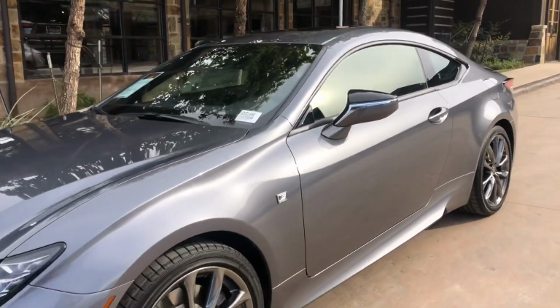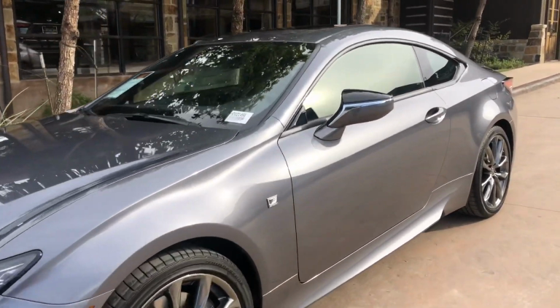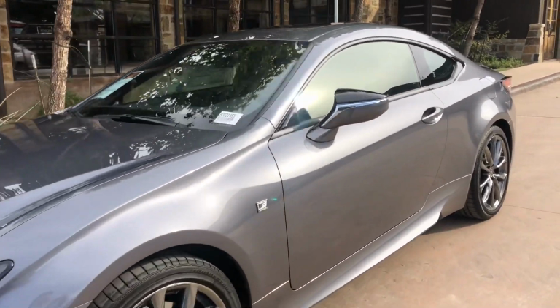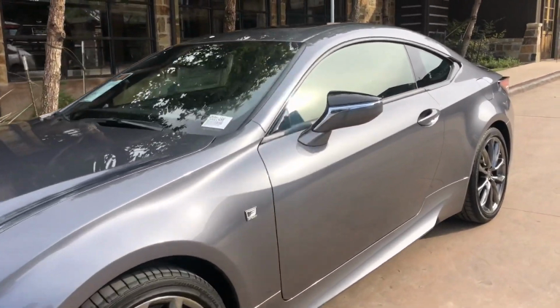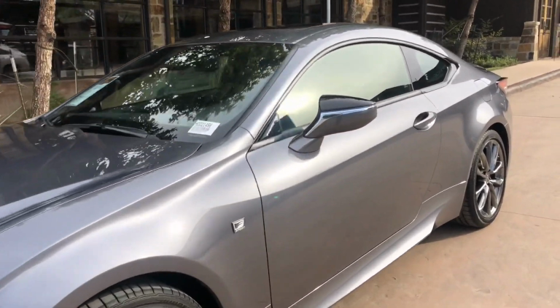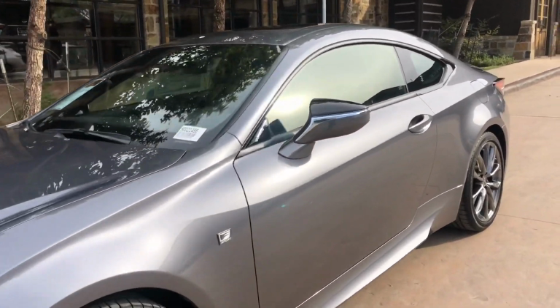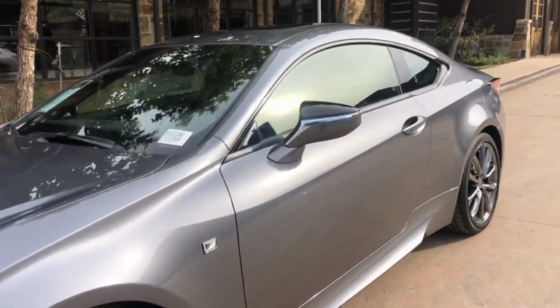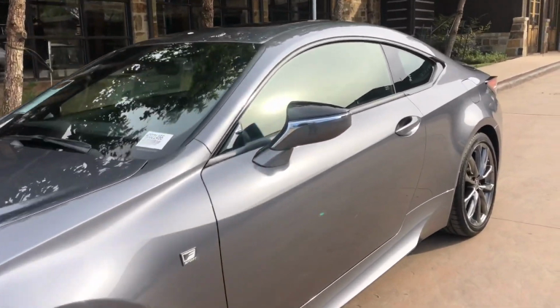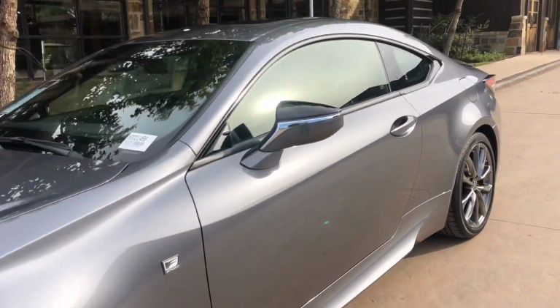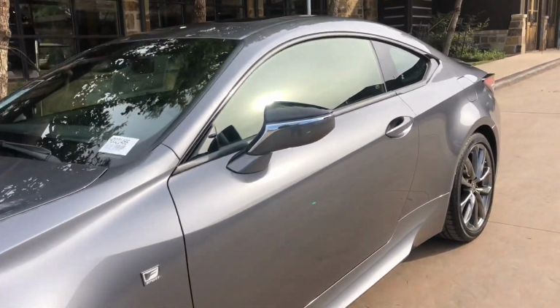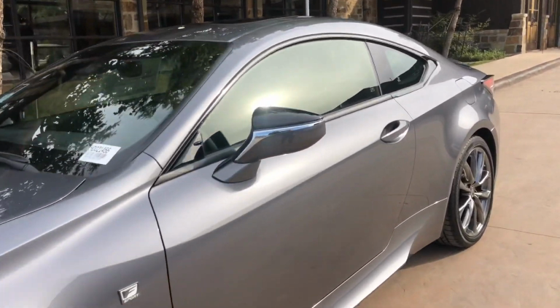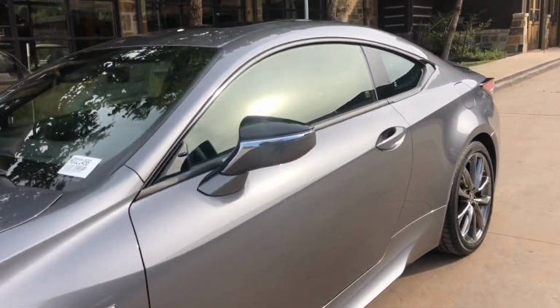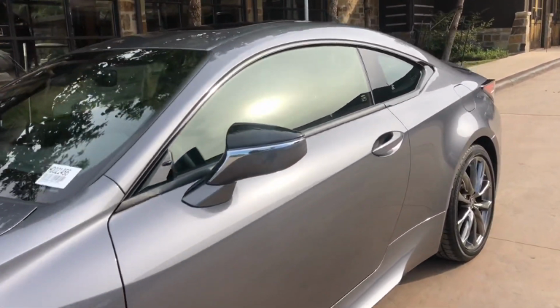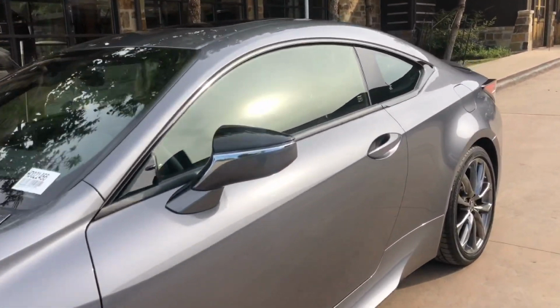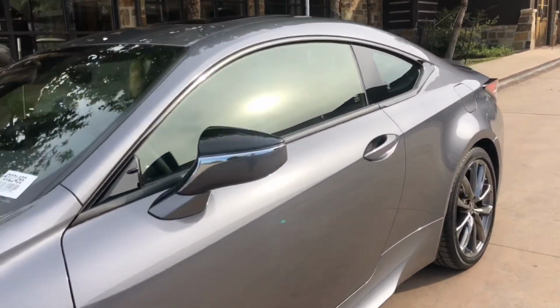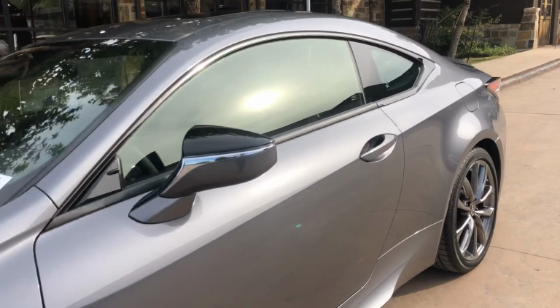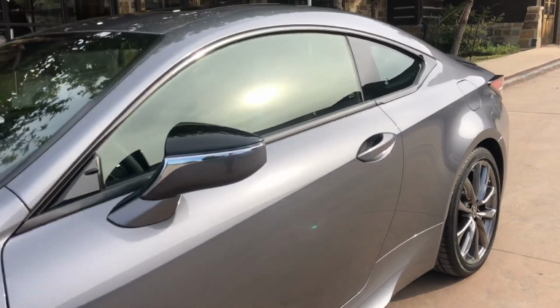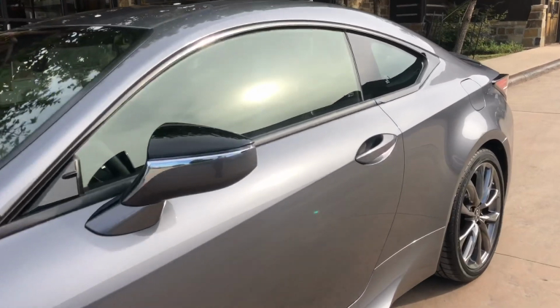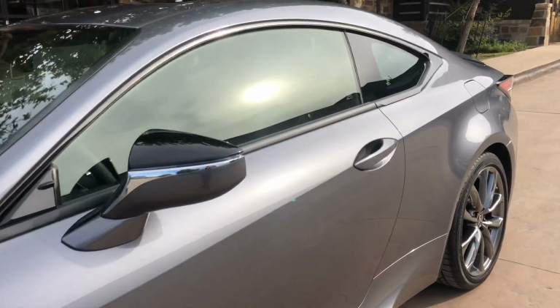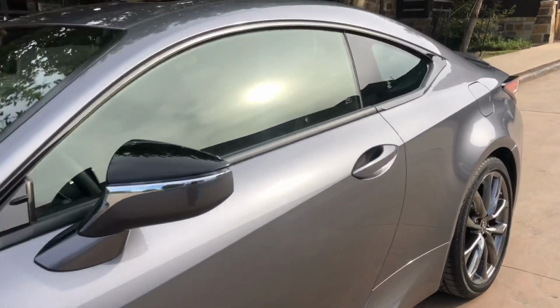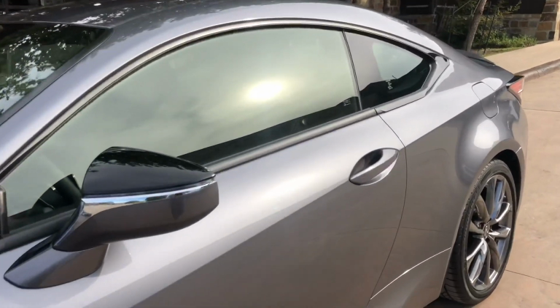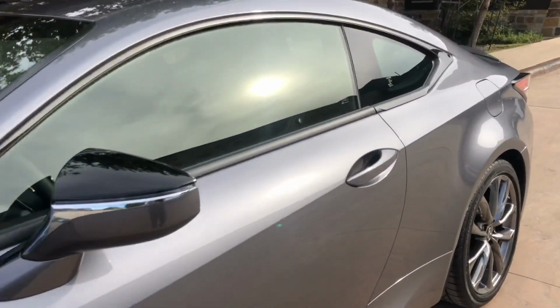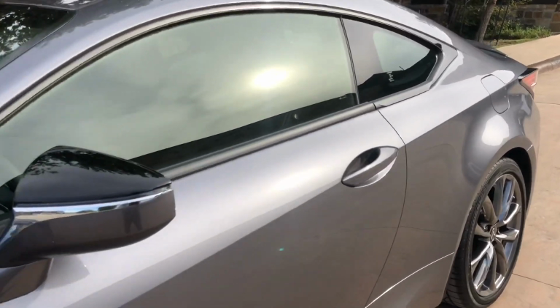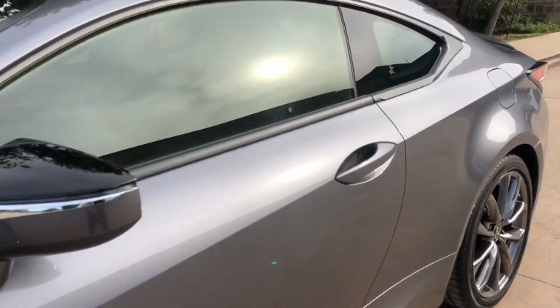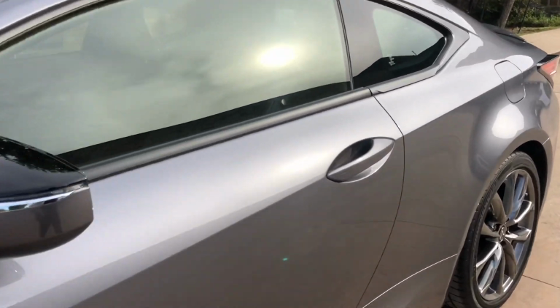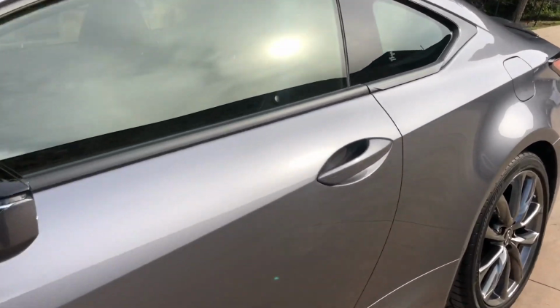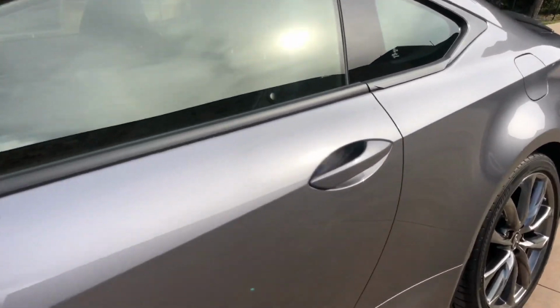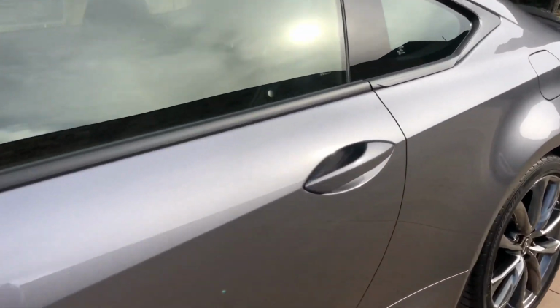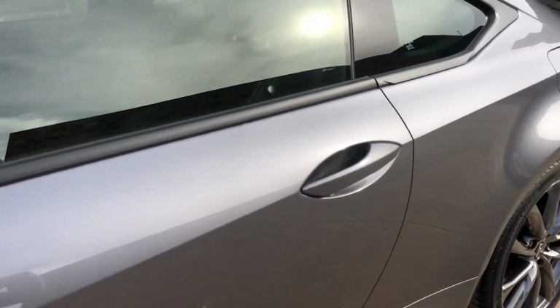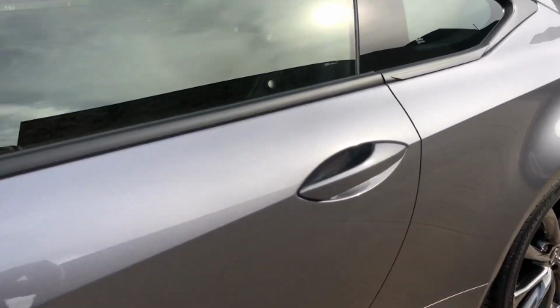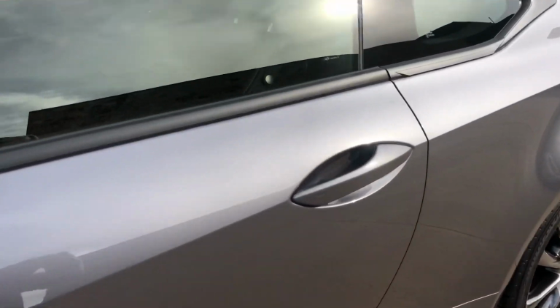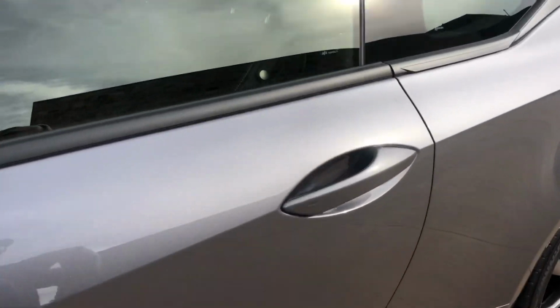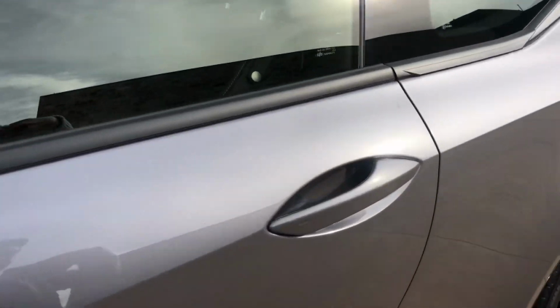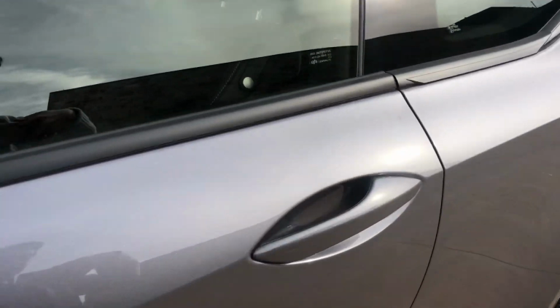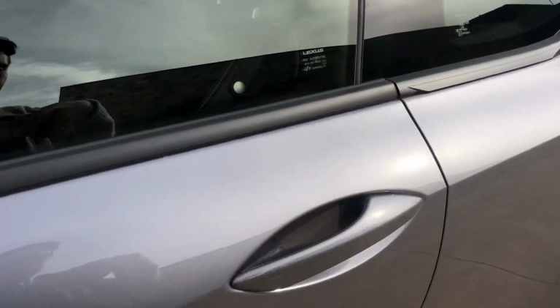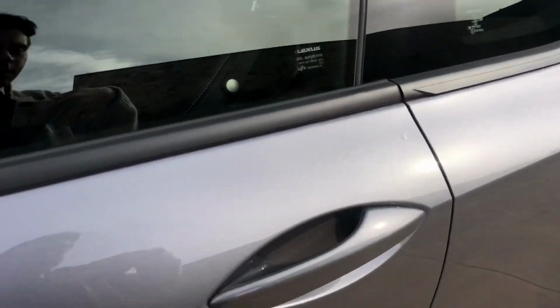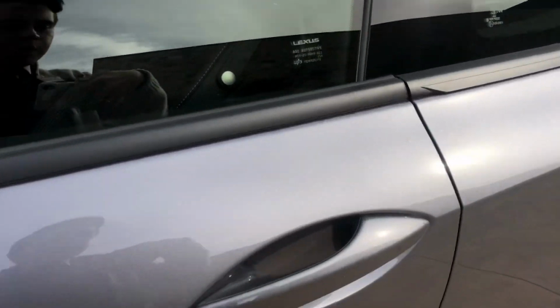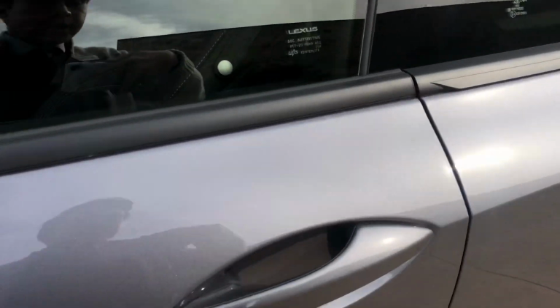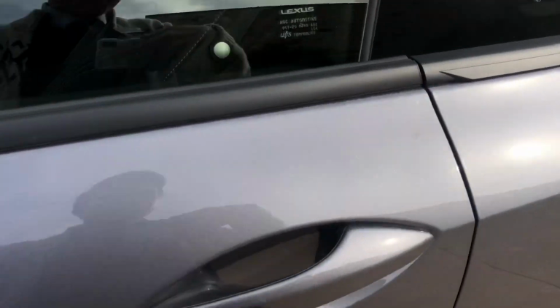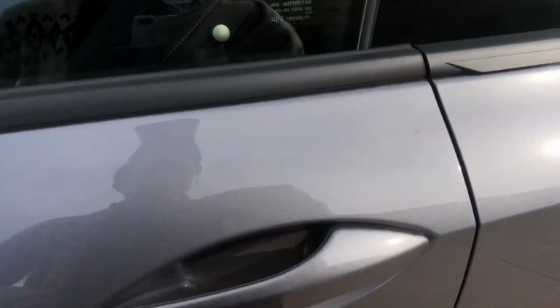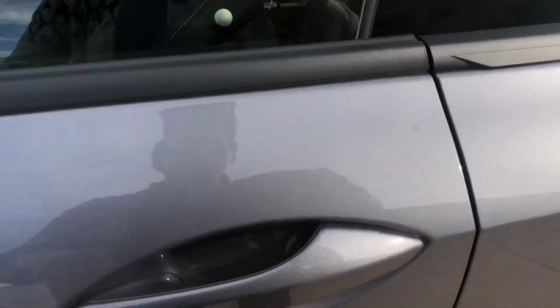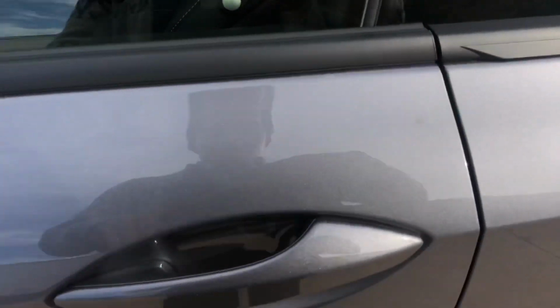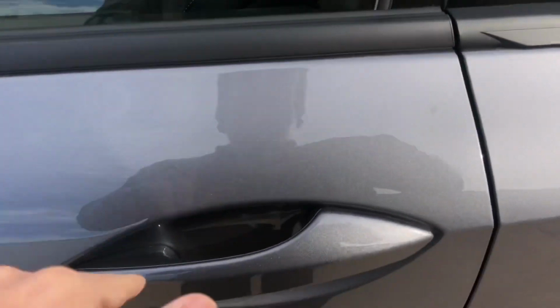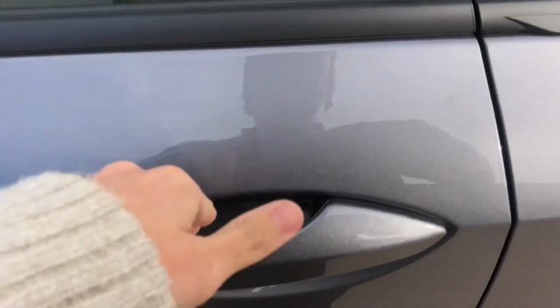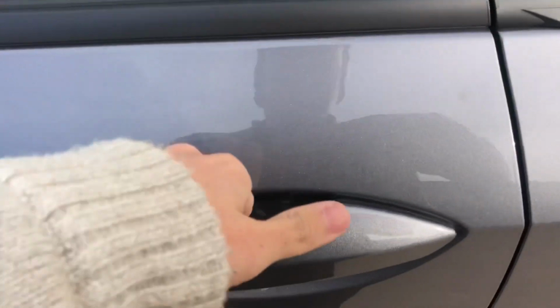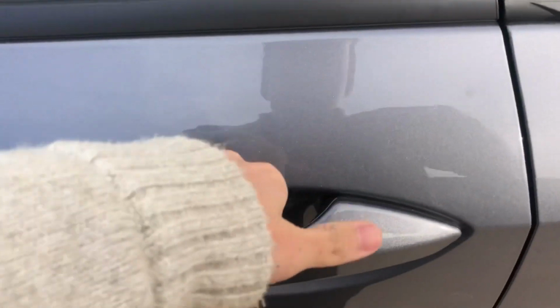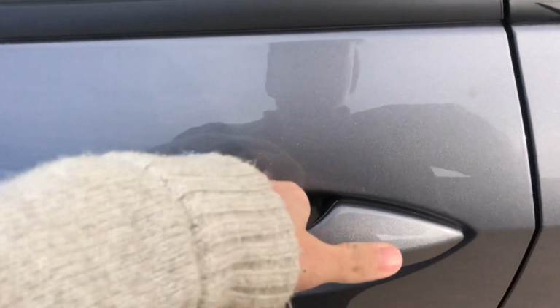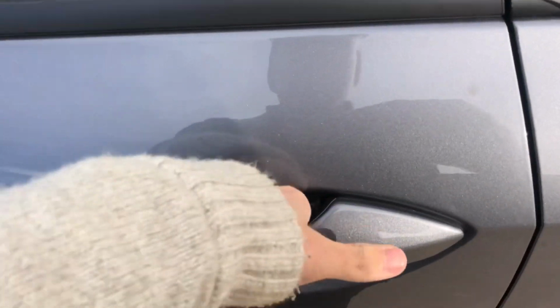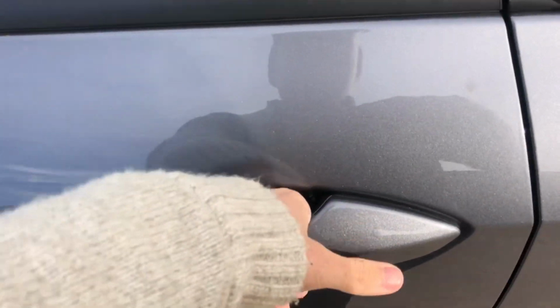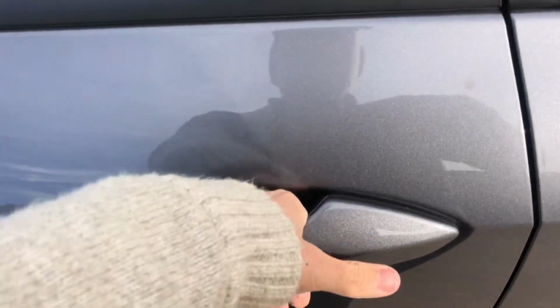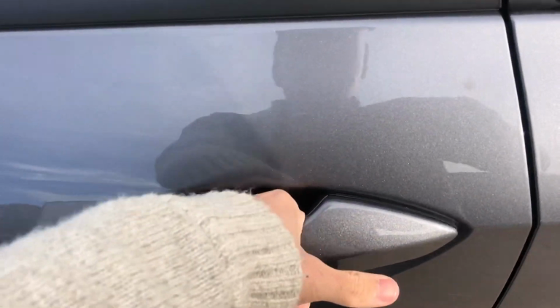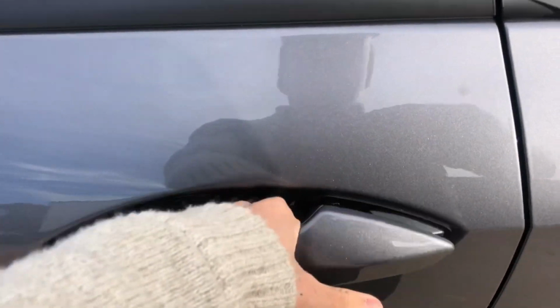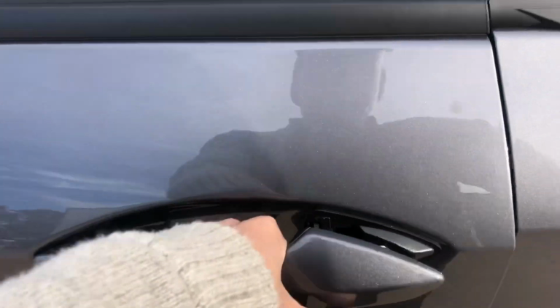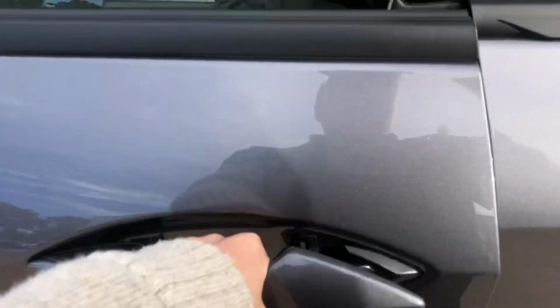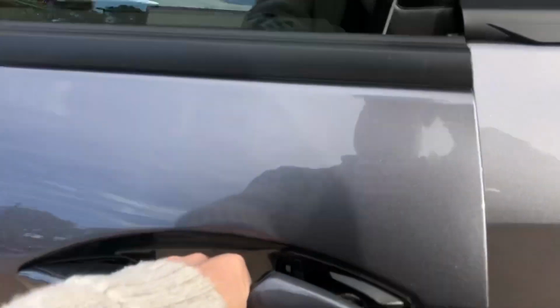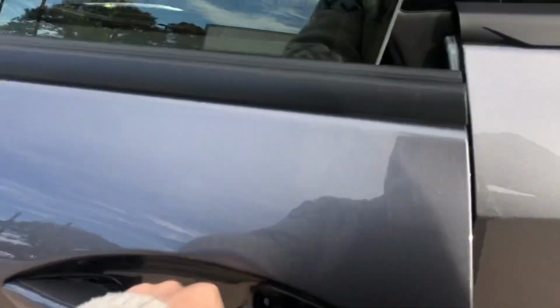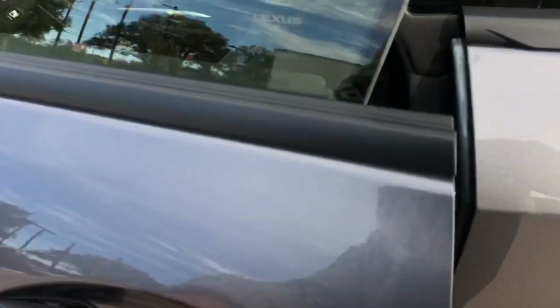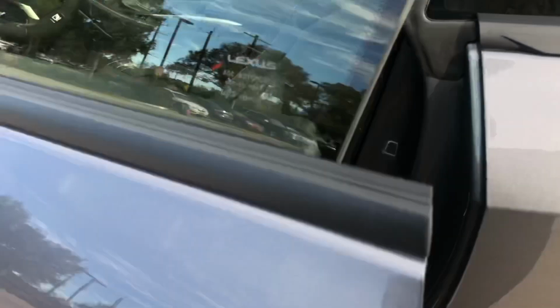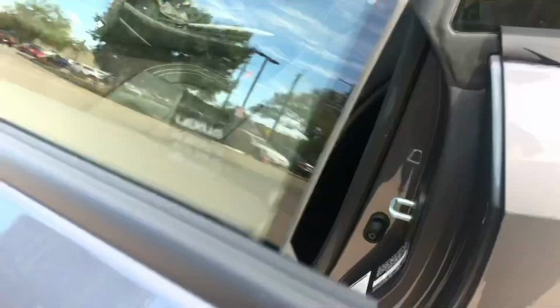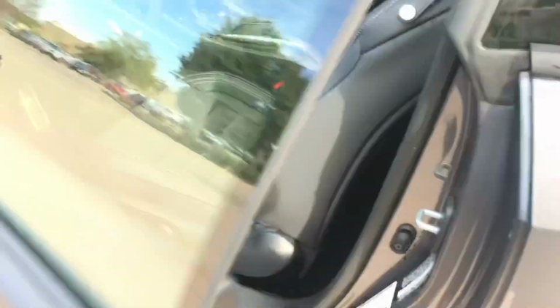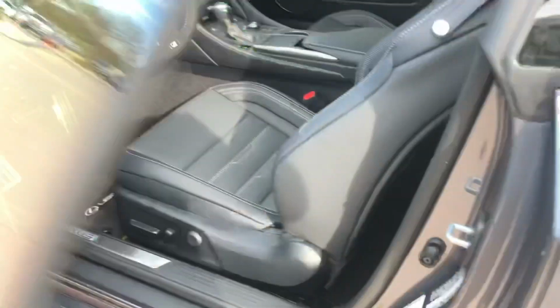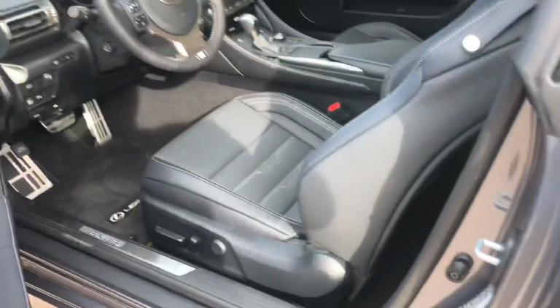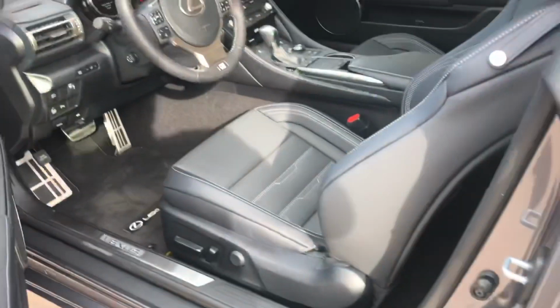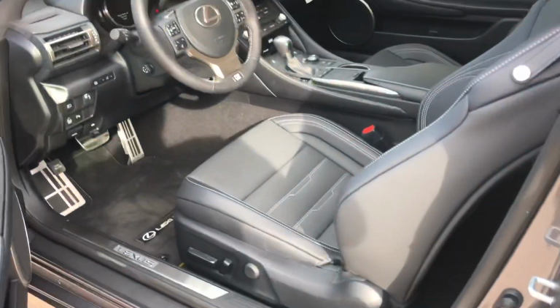This vehicle is equipped with keyless entry. With our key fob on us, we can go ahead and unlock the vehicle.